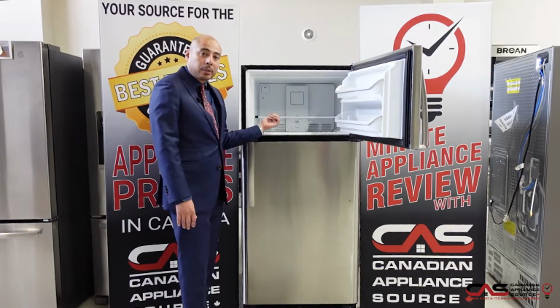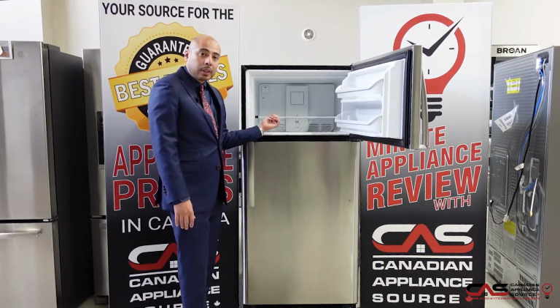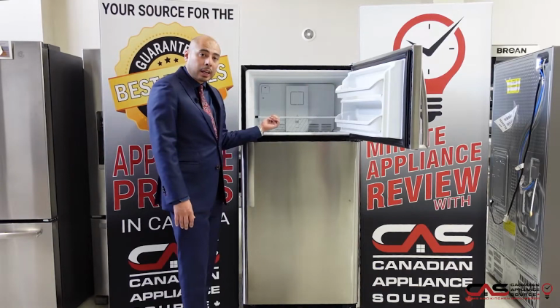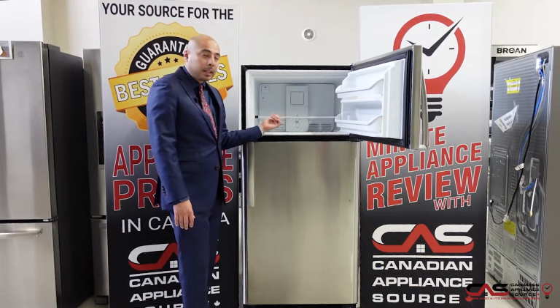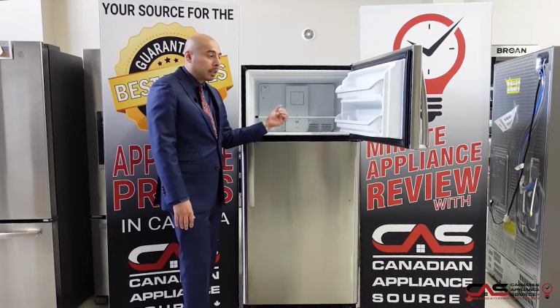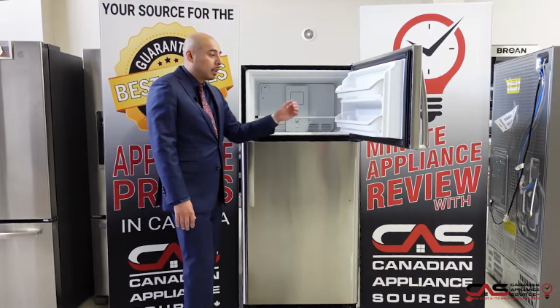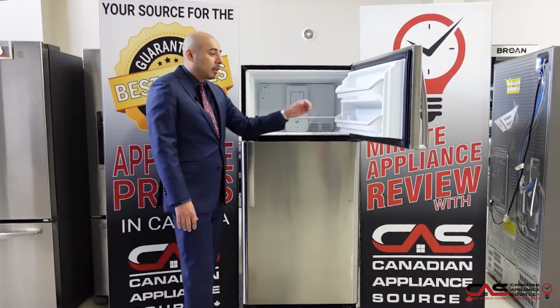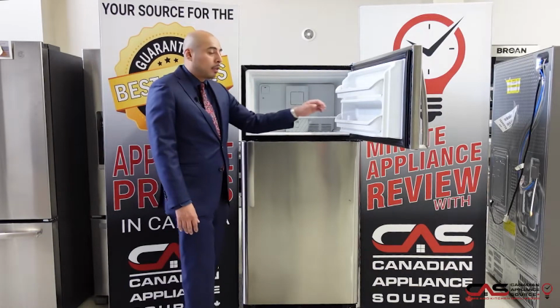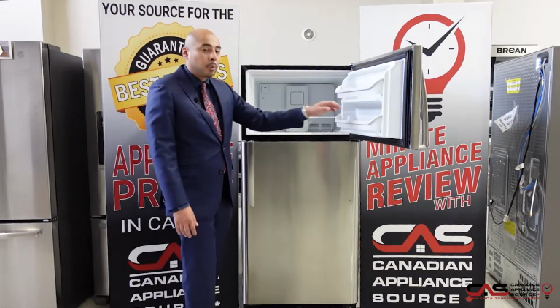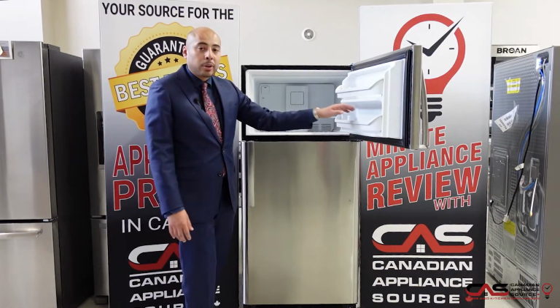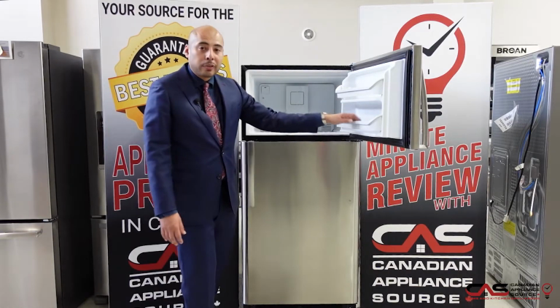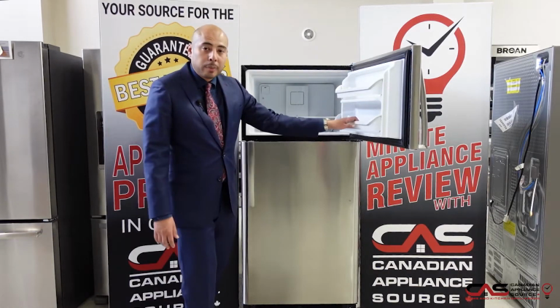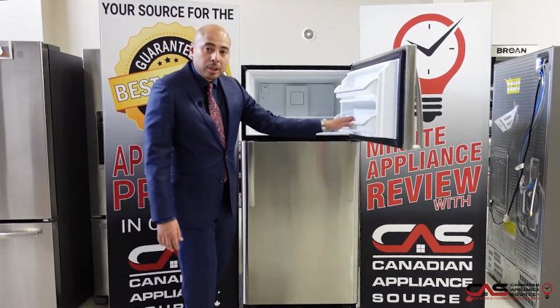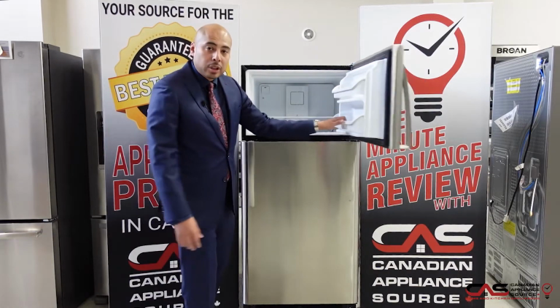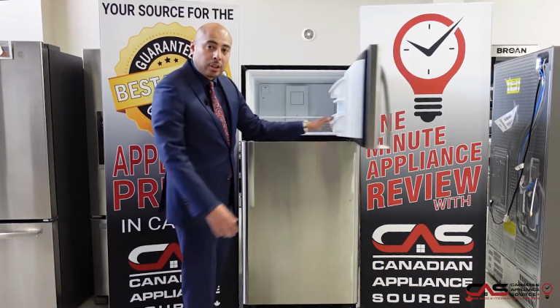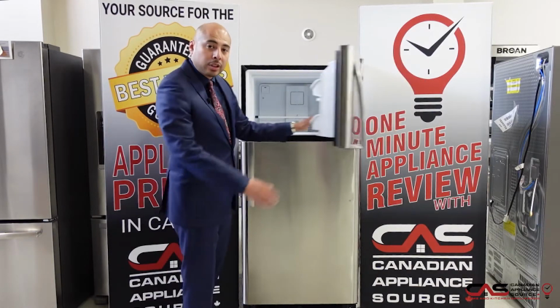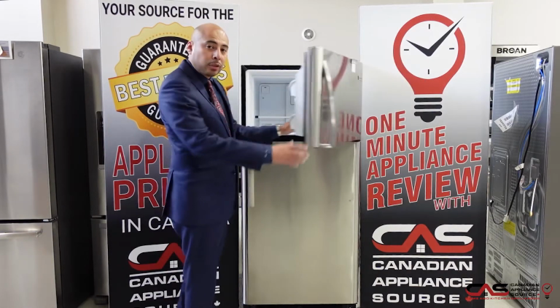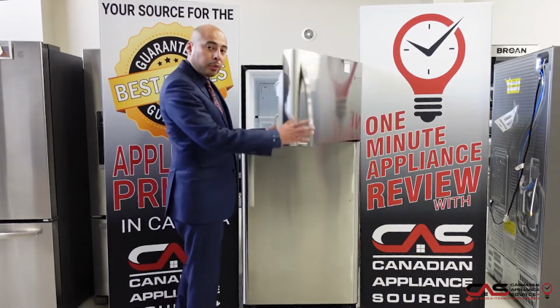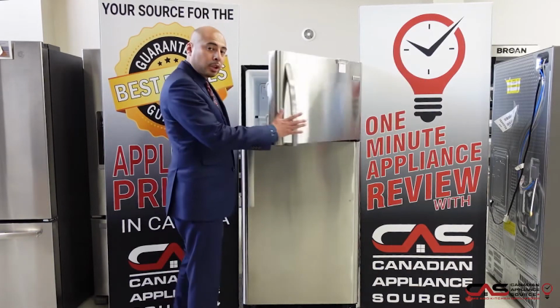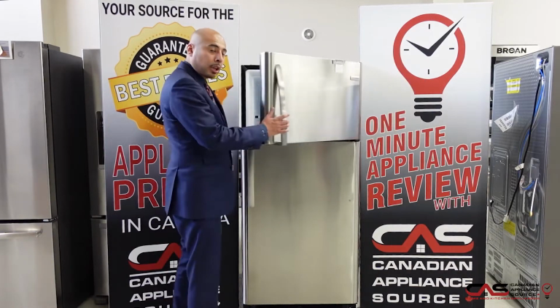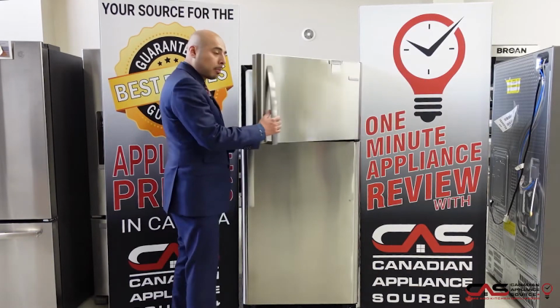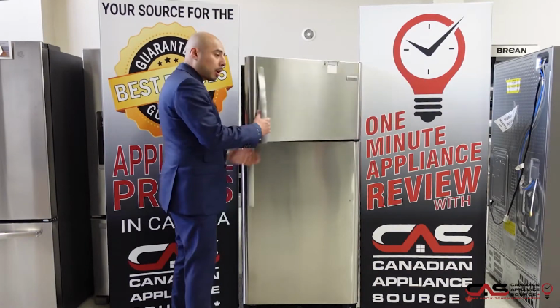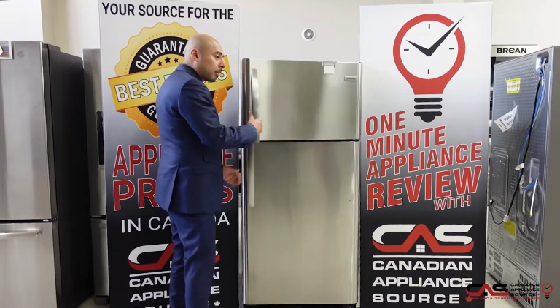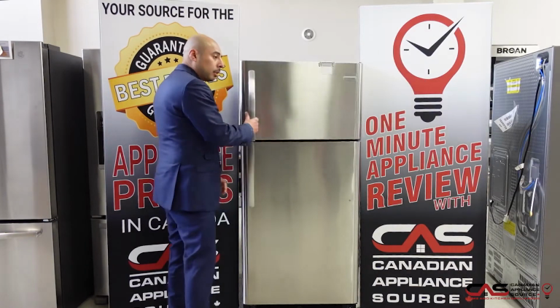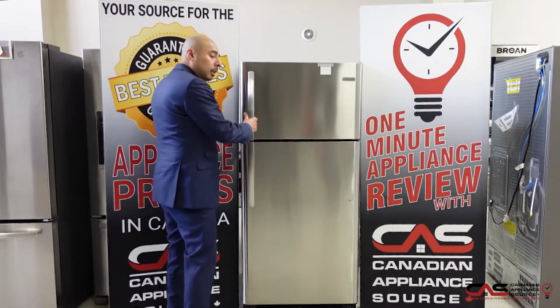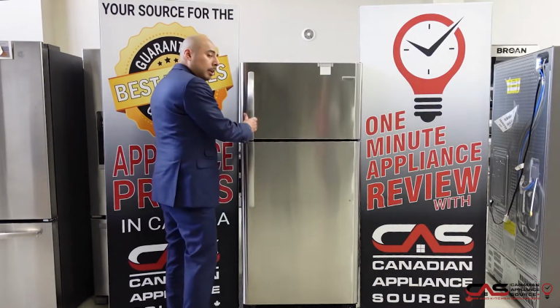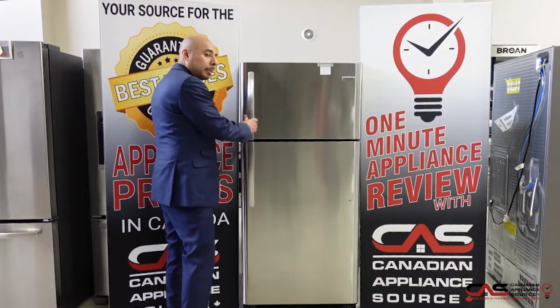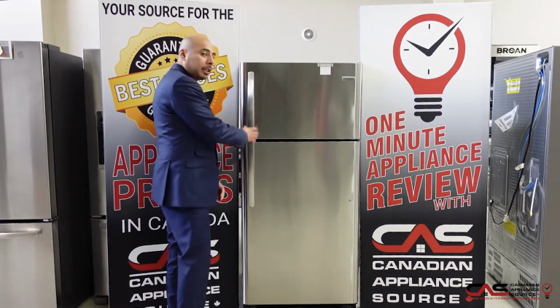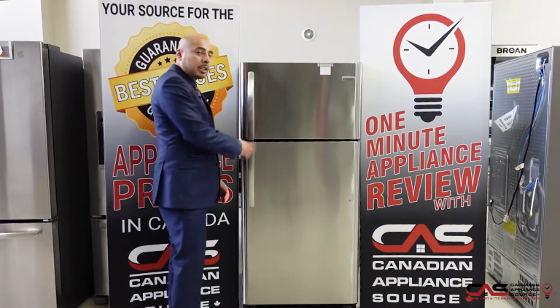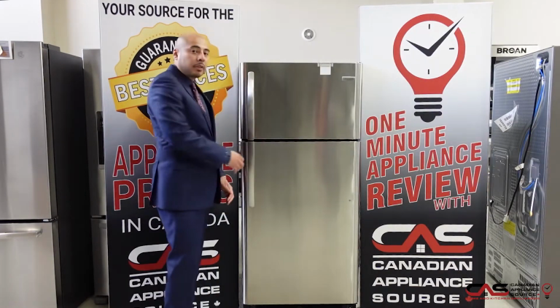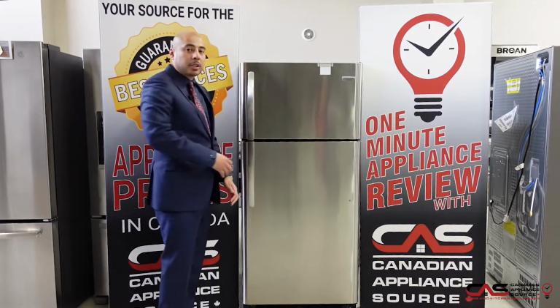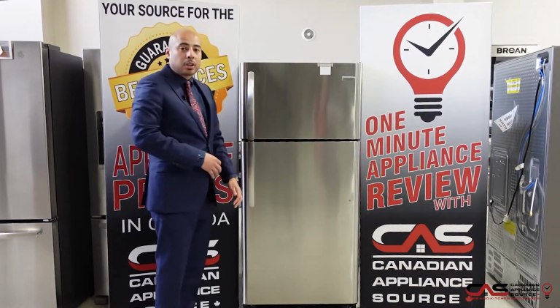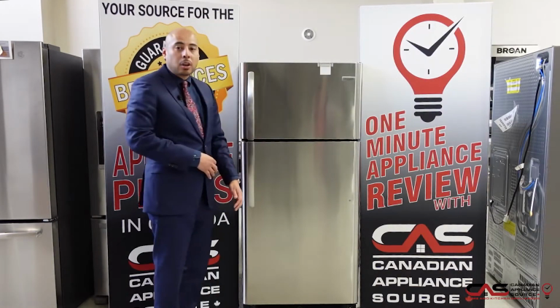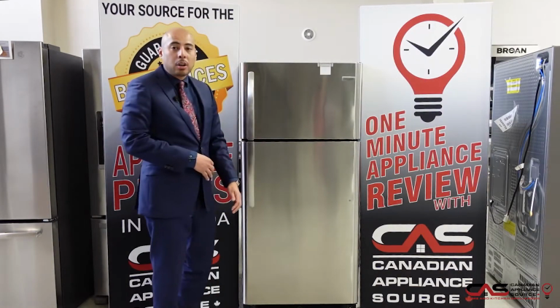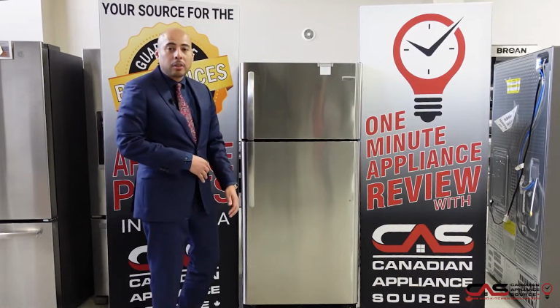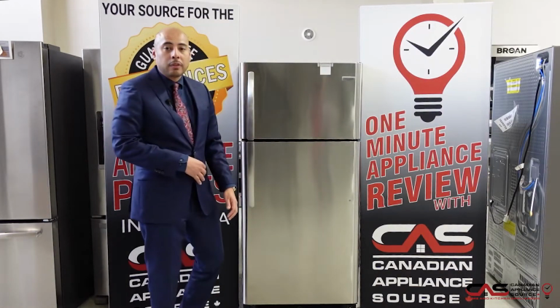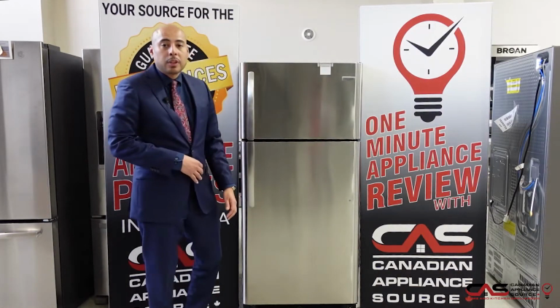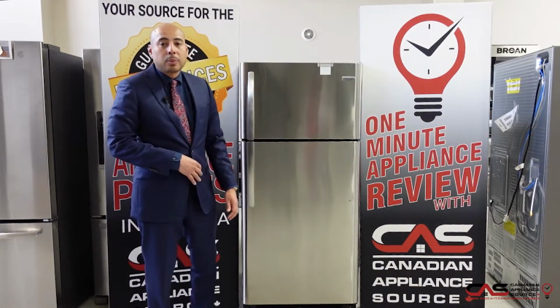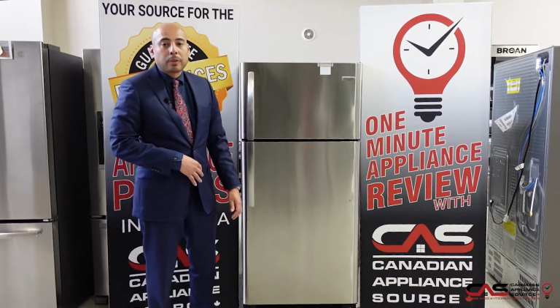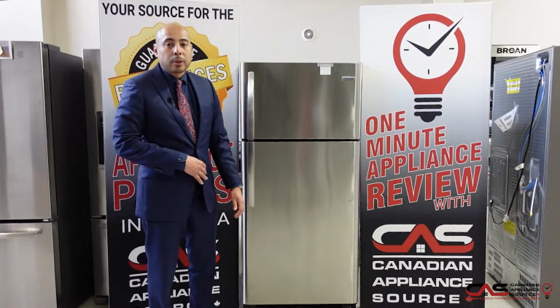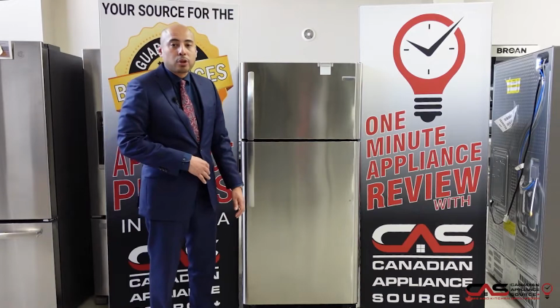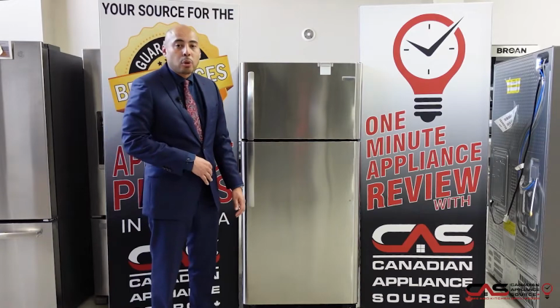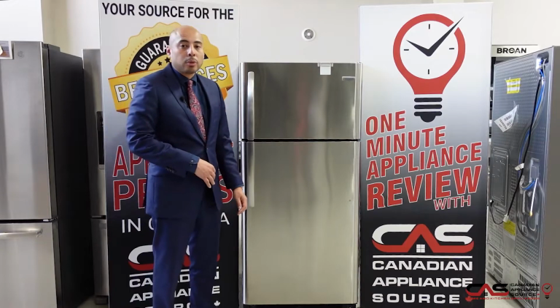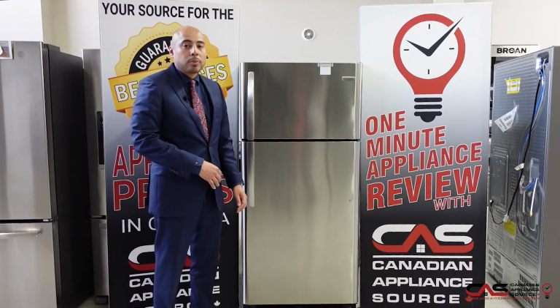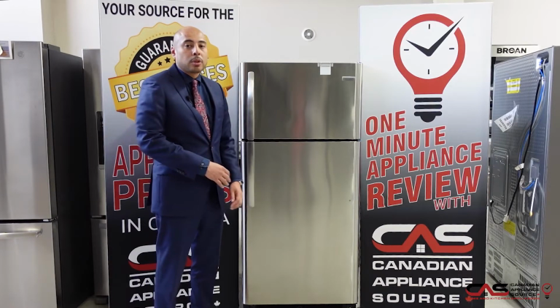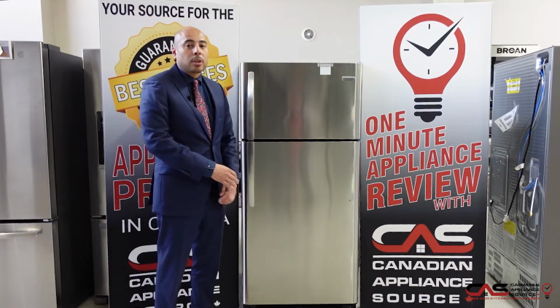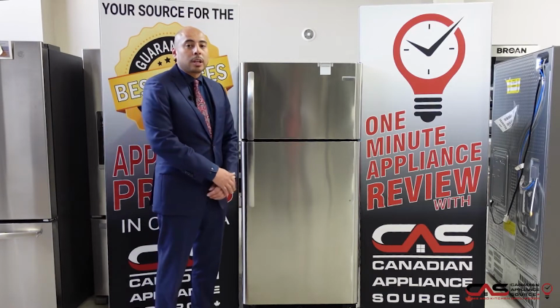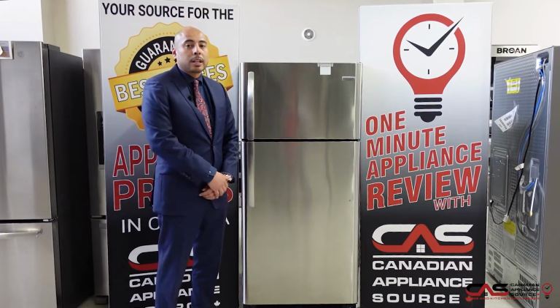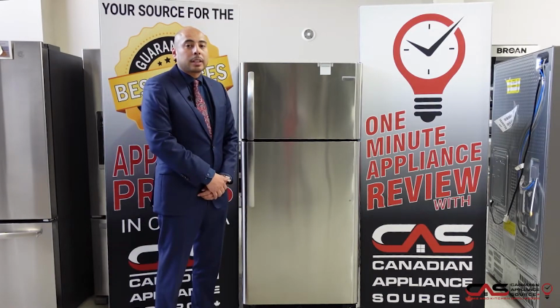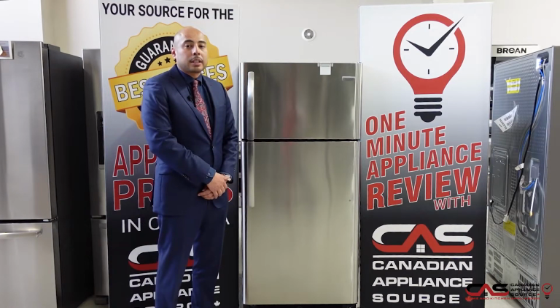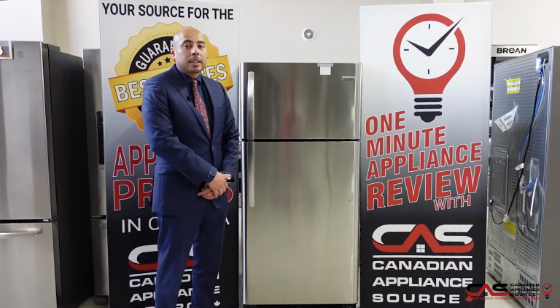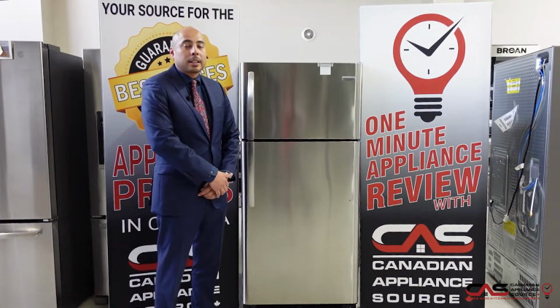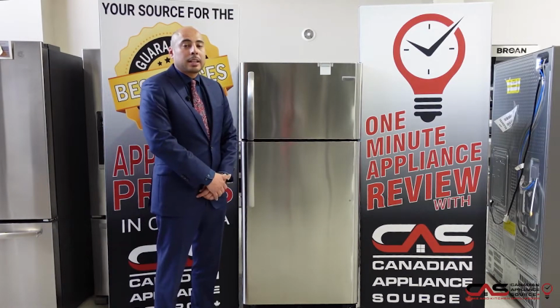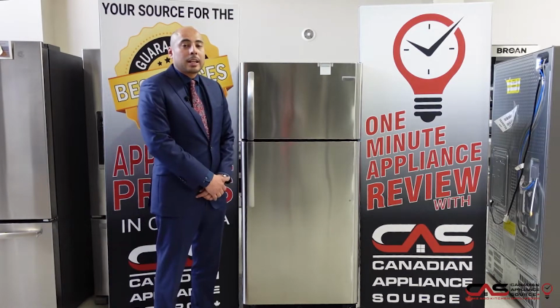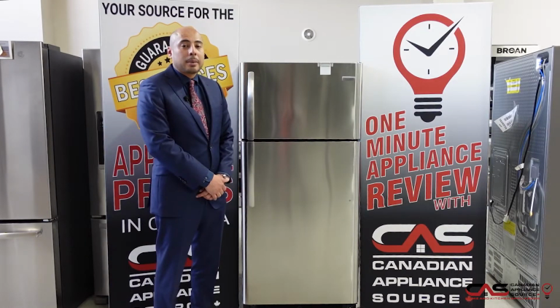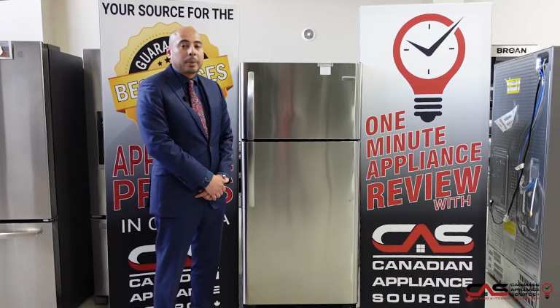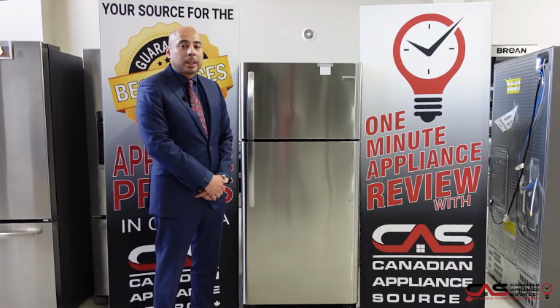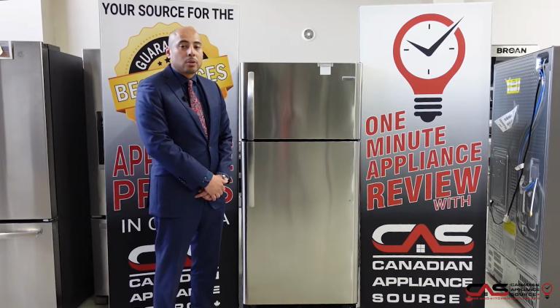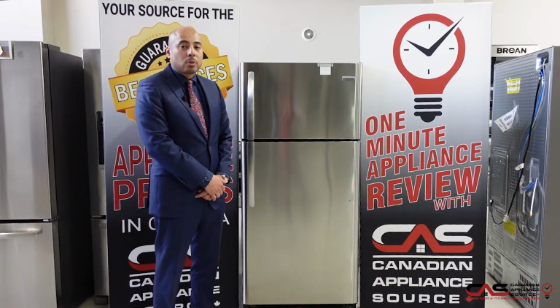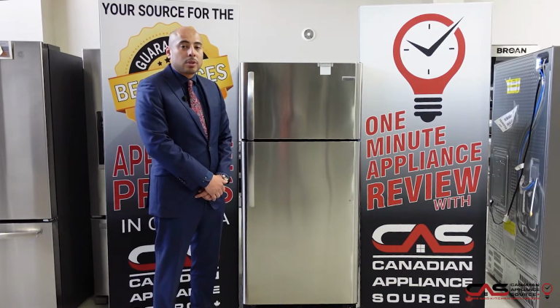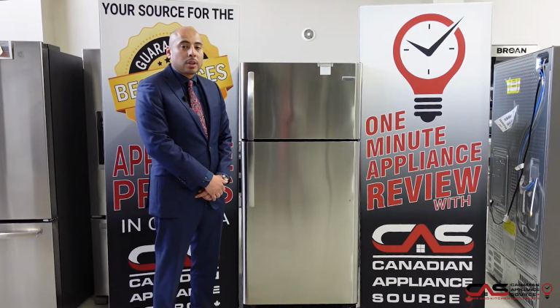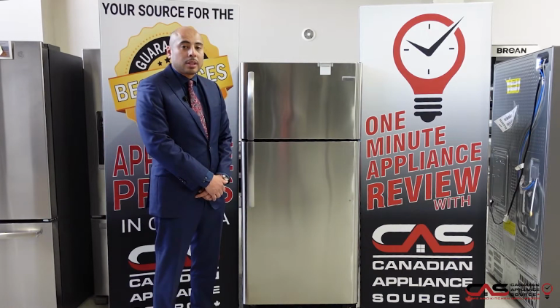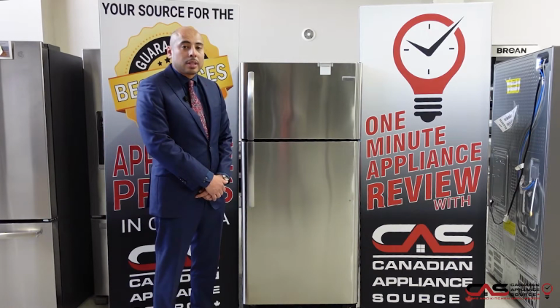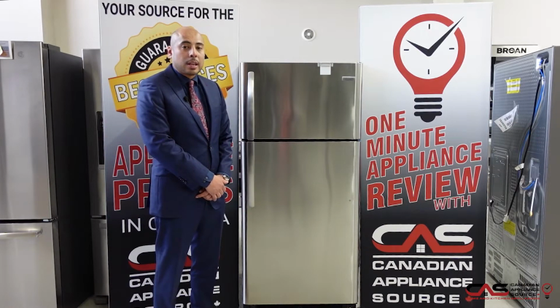For more information on this Frigidaire model, please give us a call, visit one of our showrooms, or contact us at CanadianApplianceSource.ca.